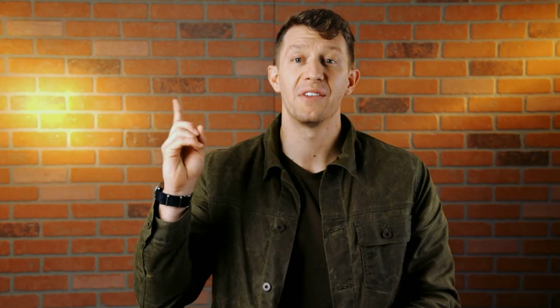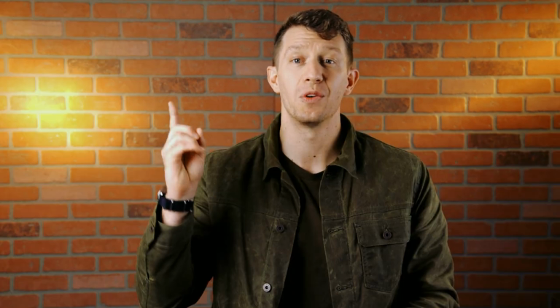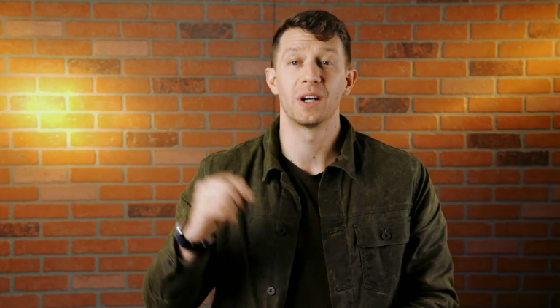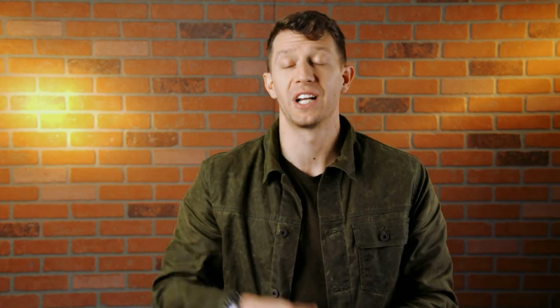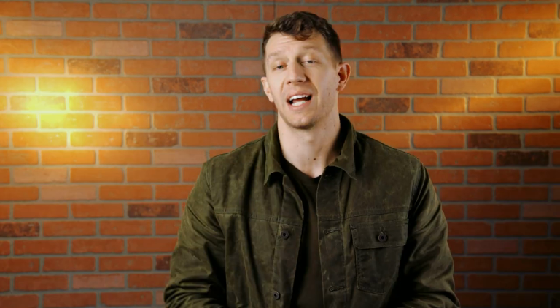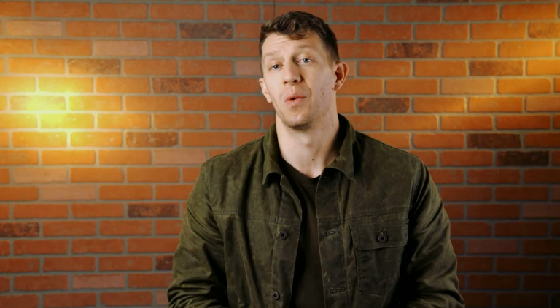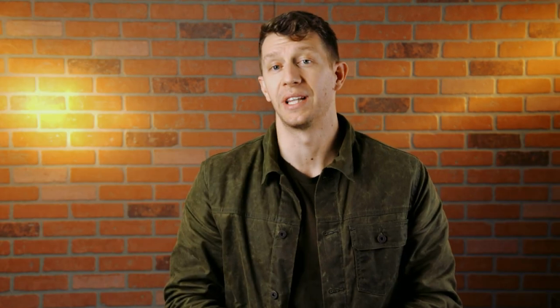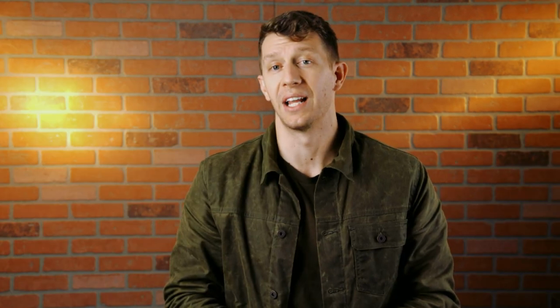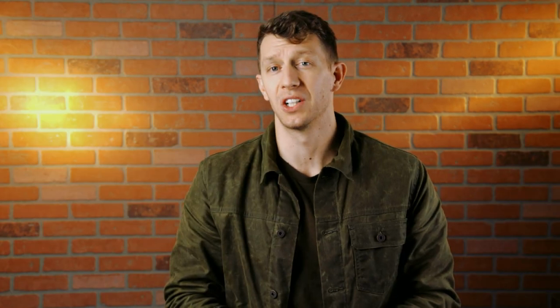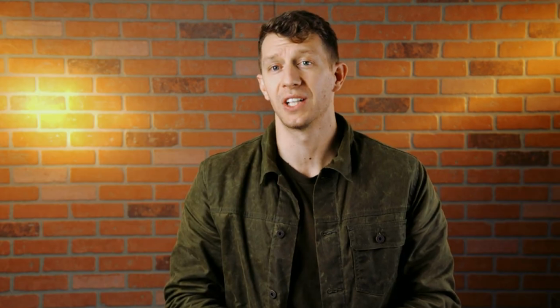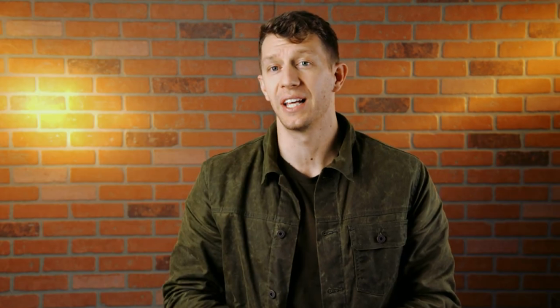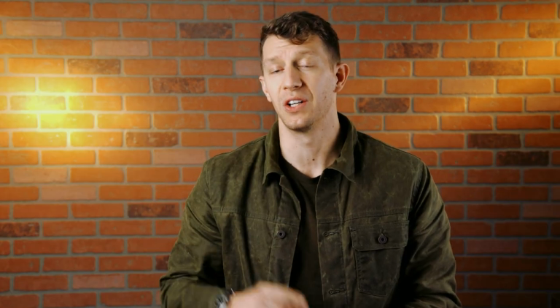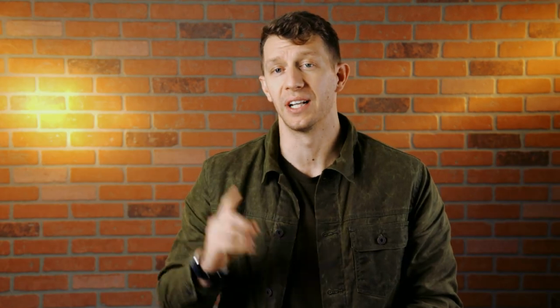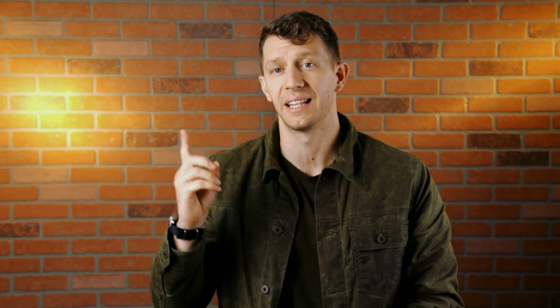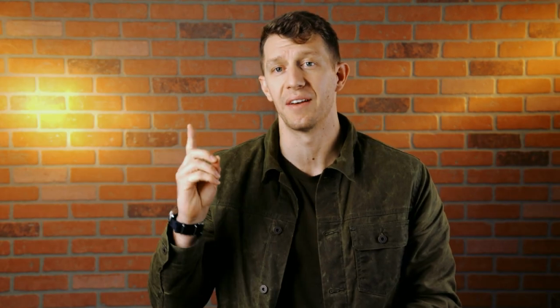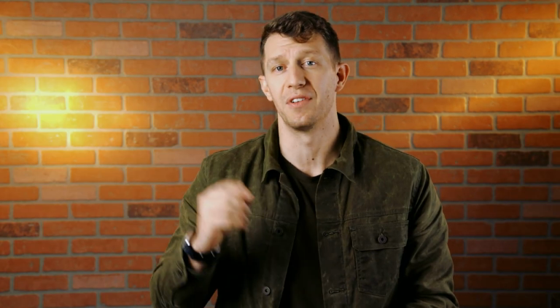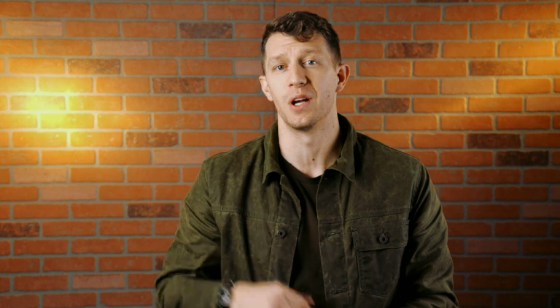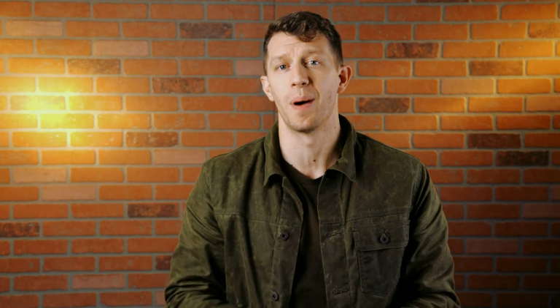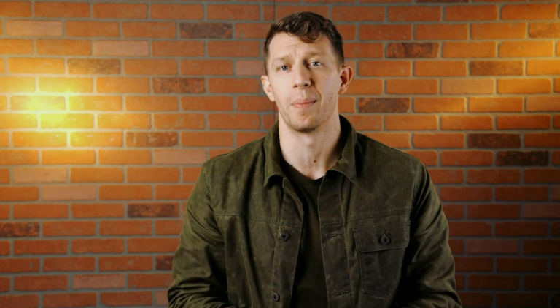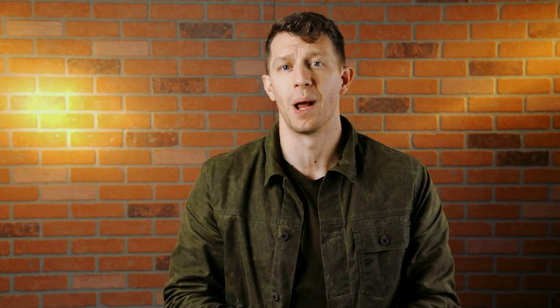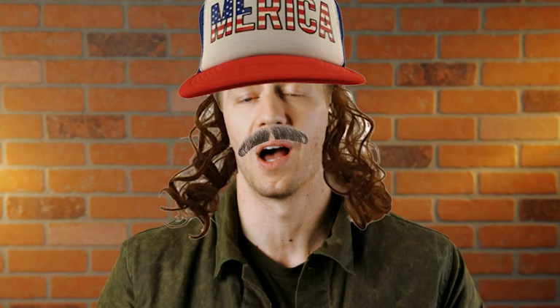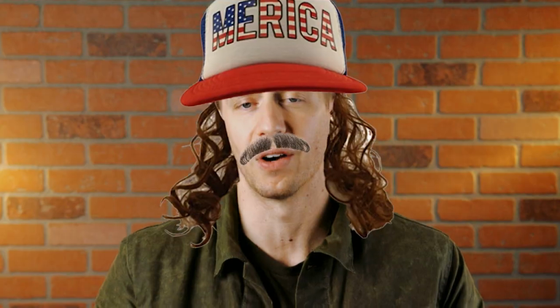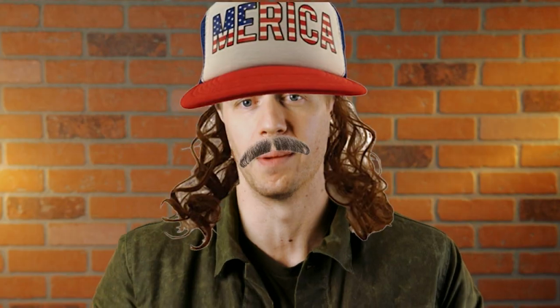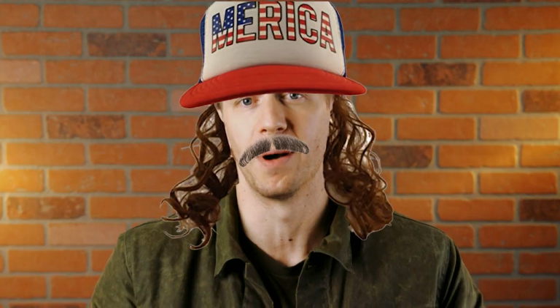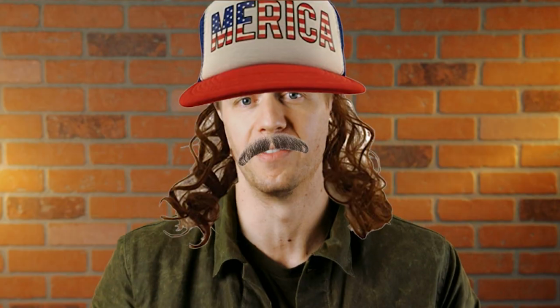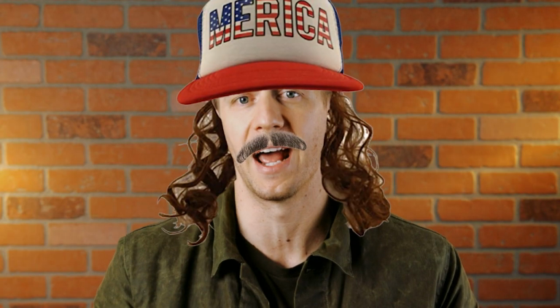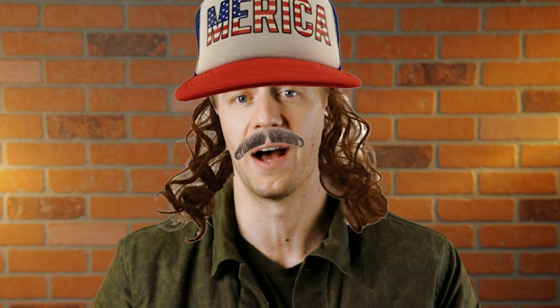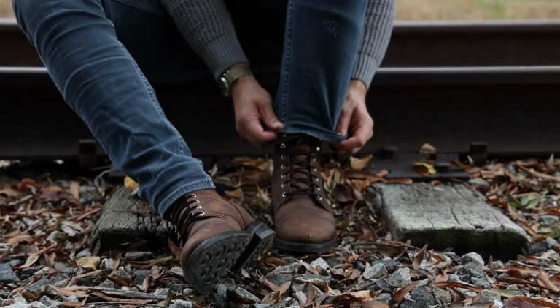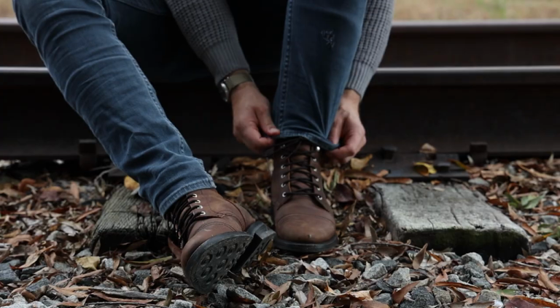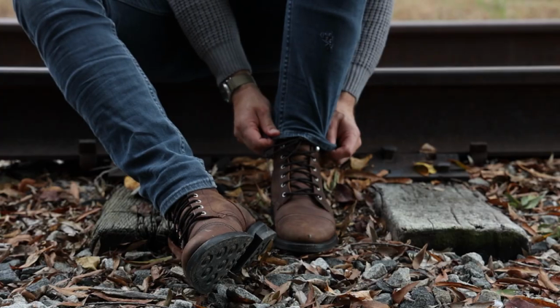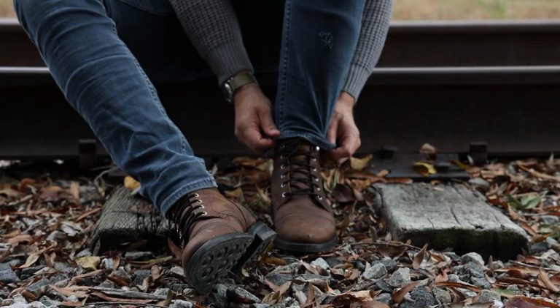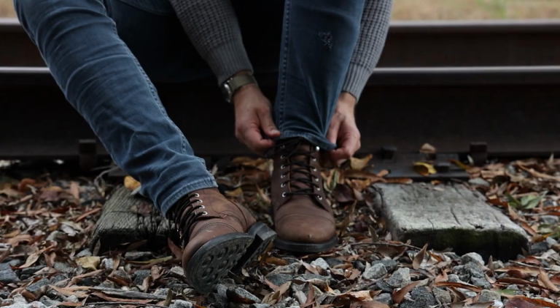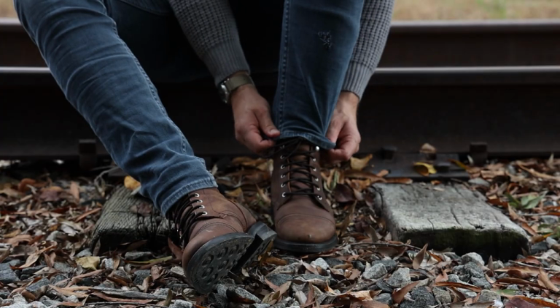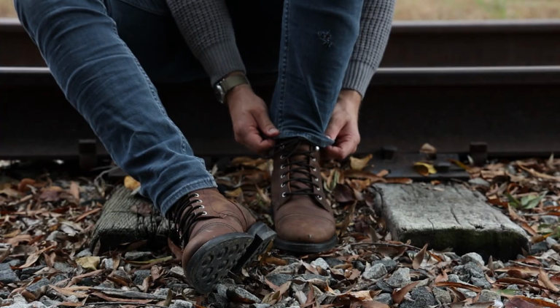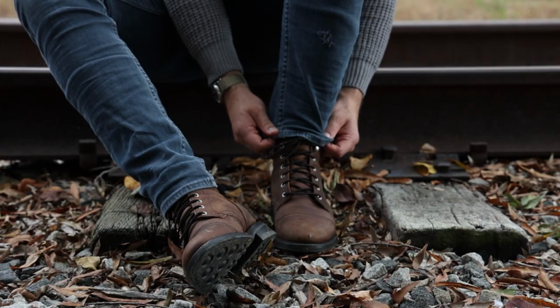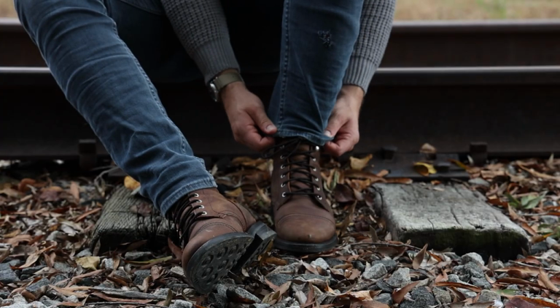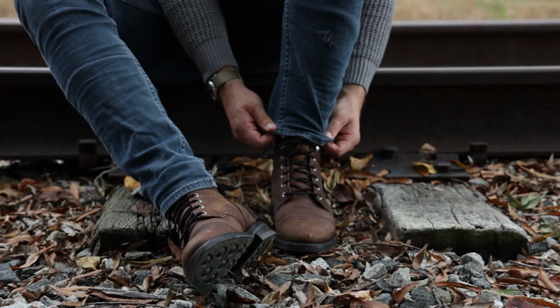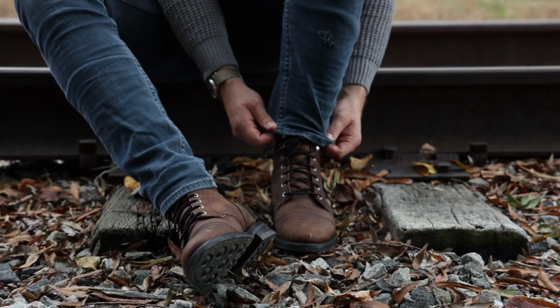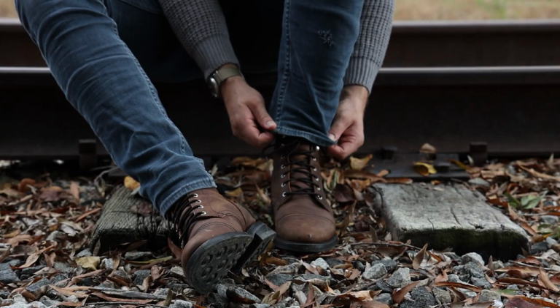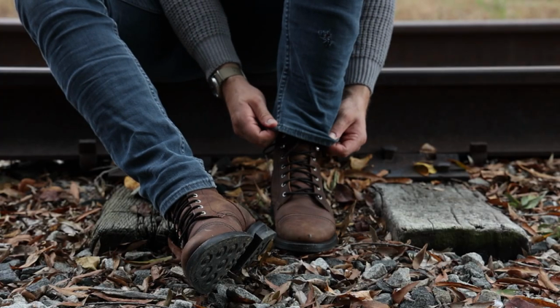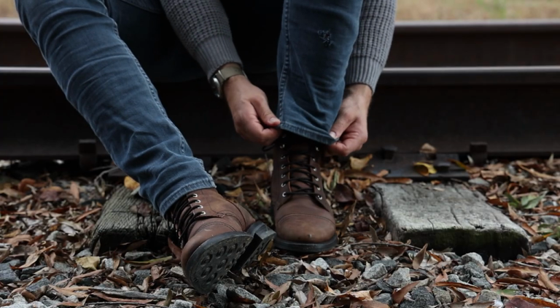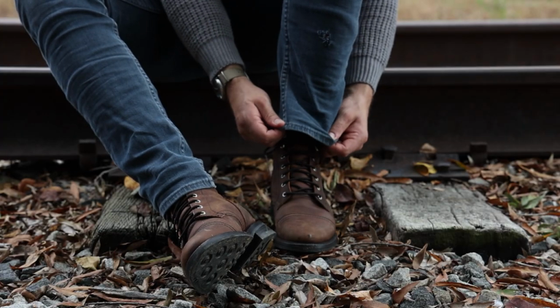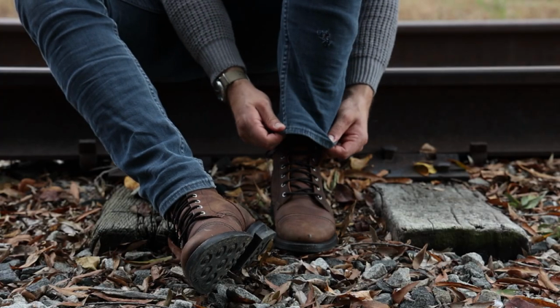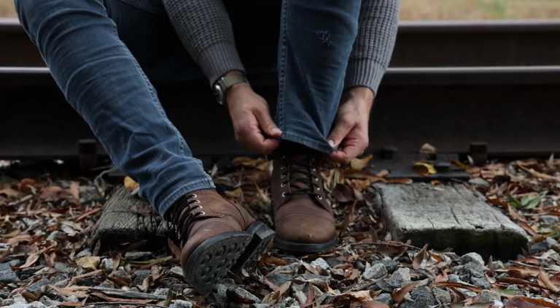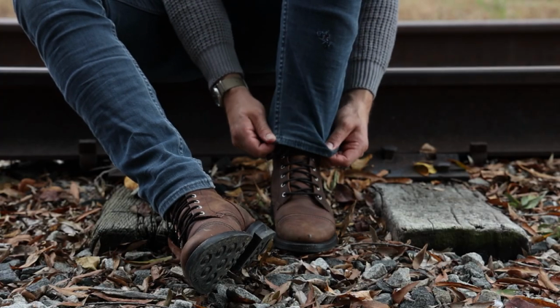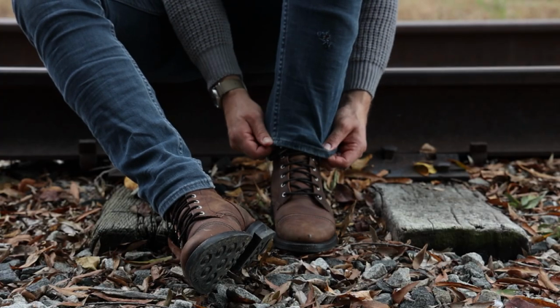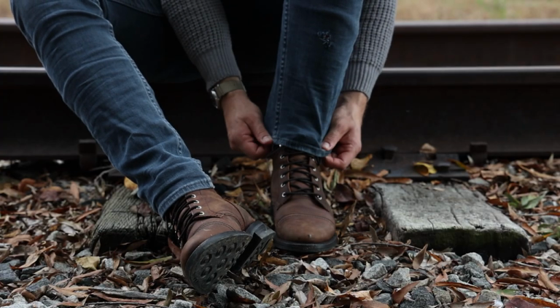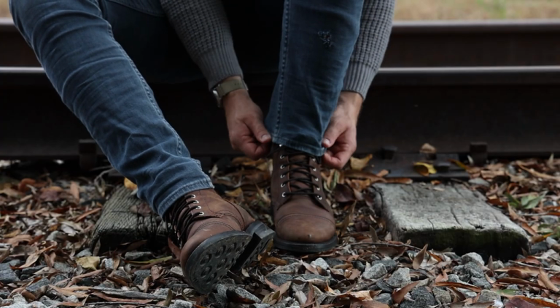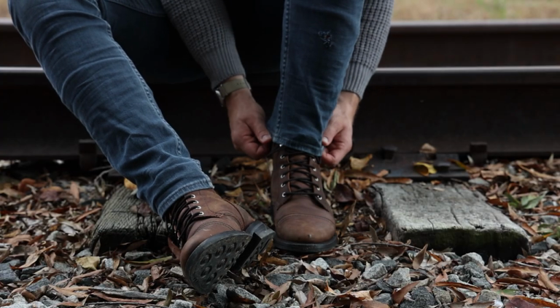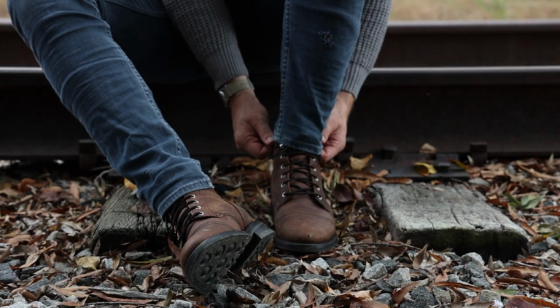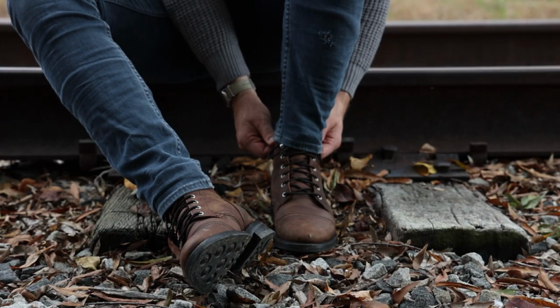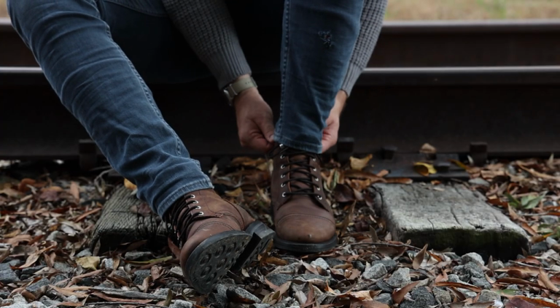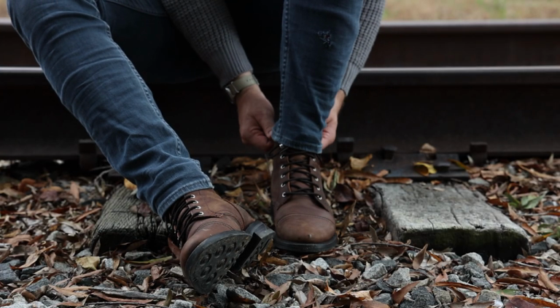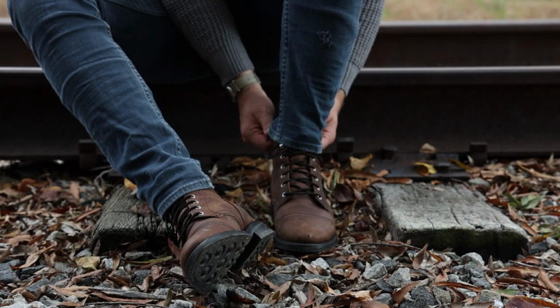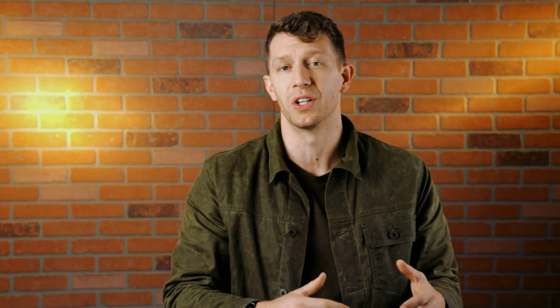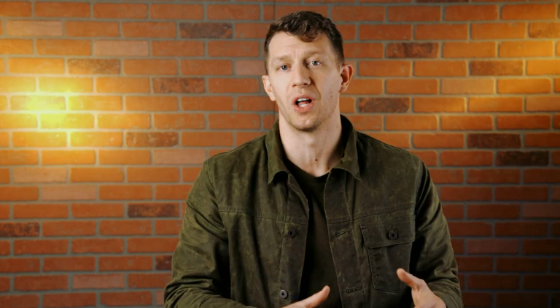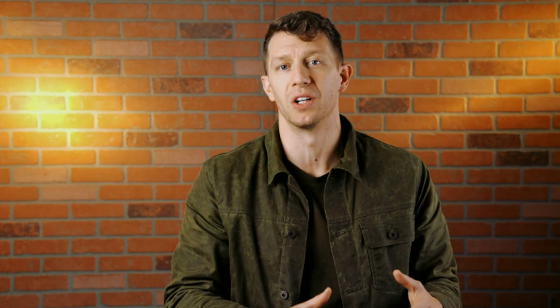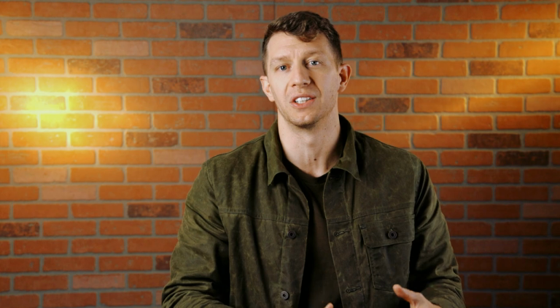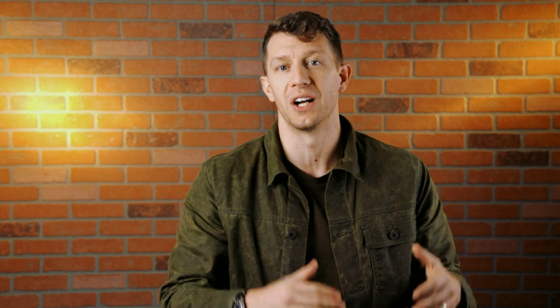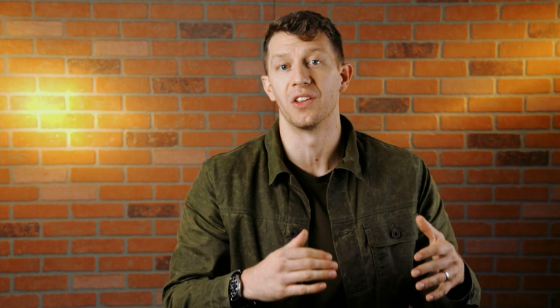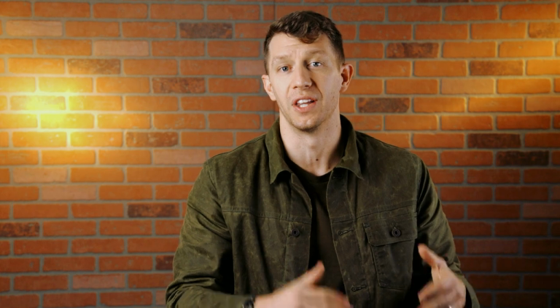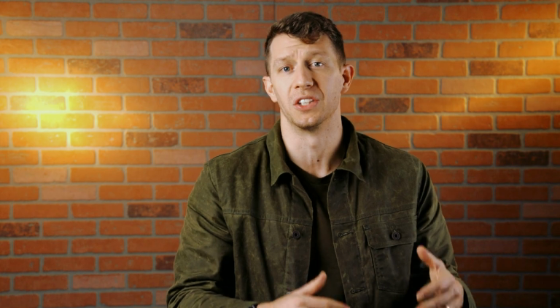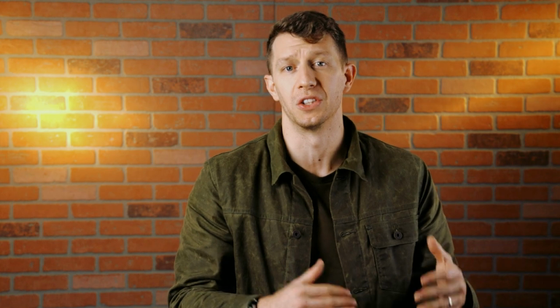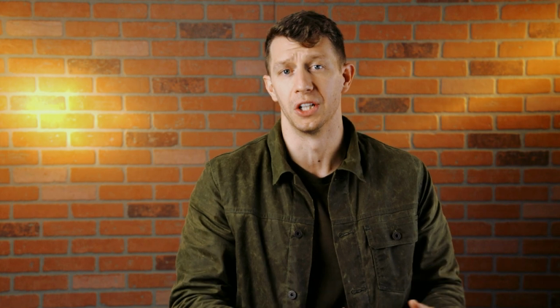And if you want to check out what that looks like, you can hit that video popping up right above now. Basically, you can't really find too many boots that cost less than $200 that are this good.